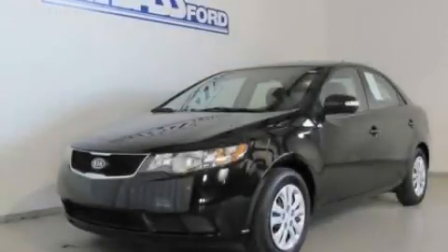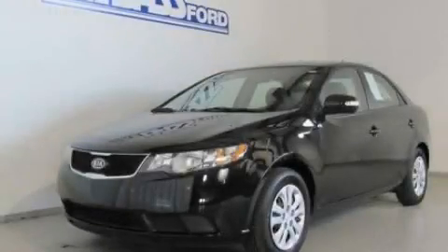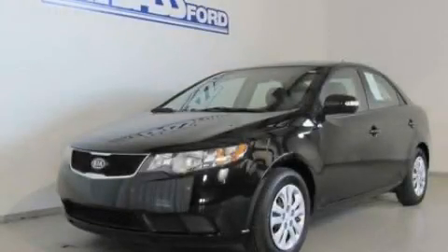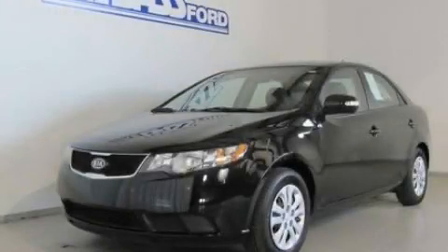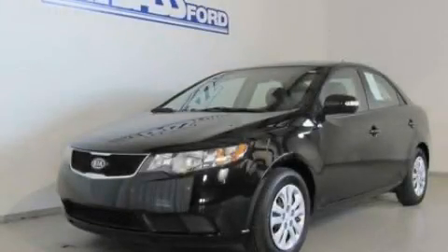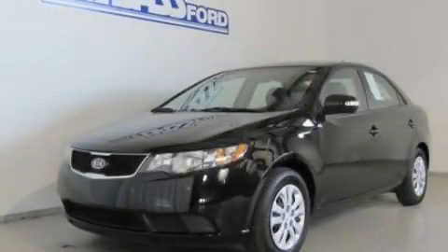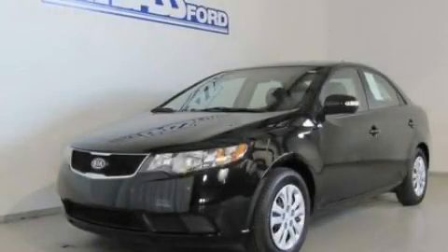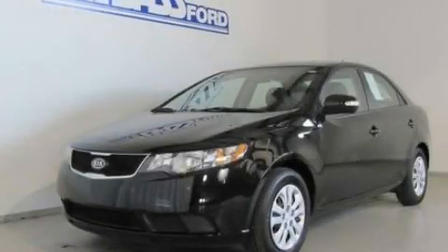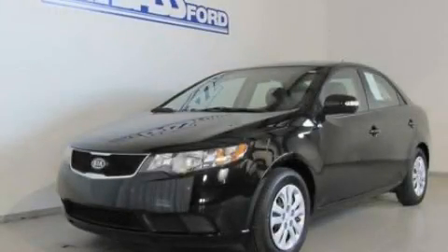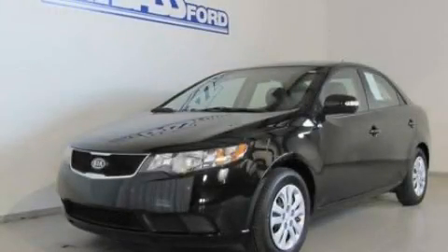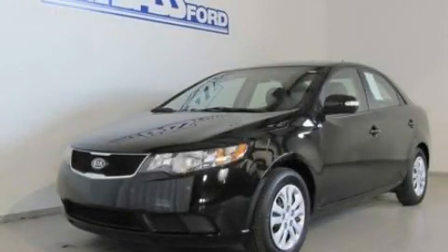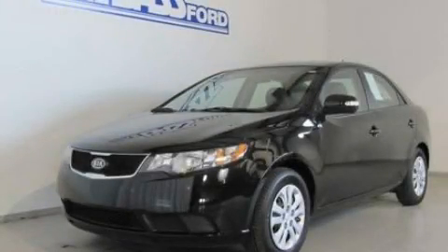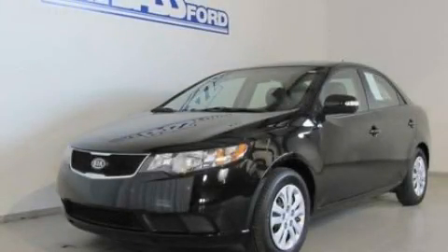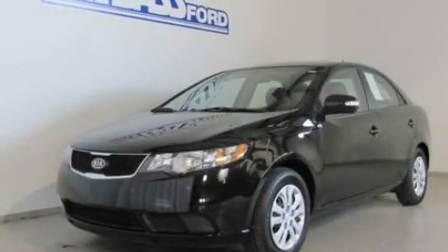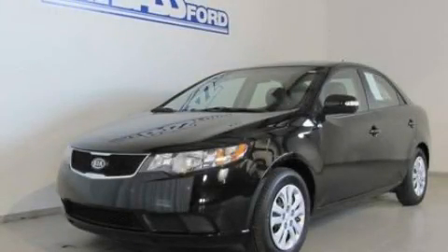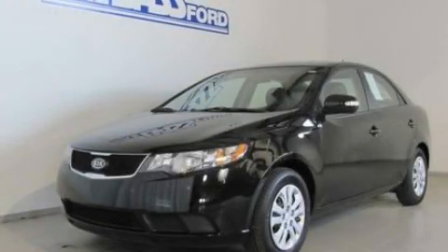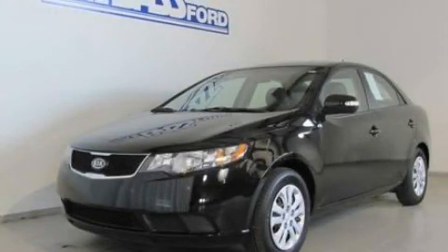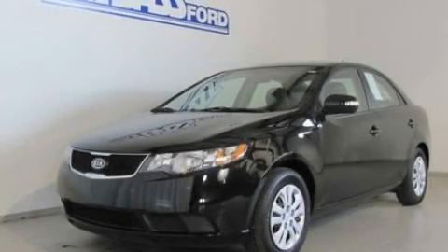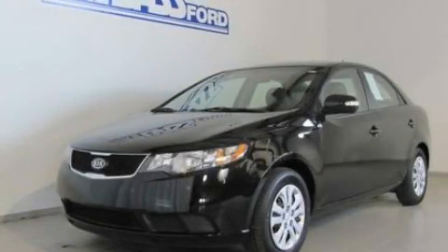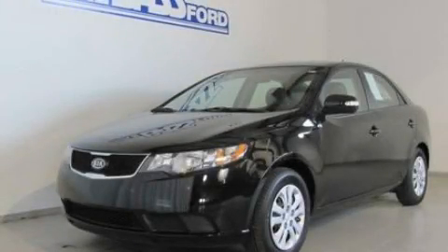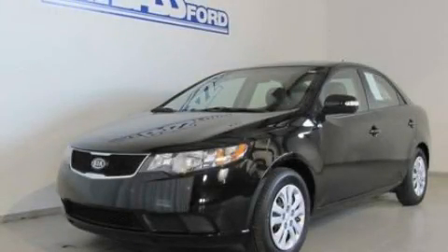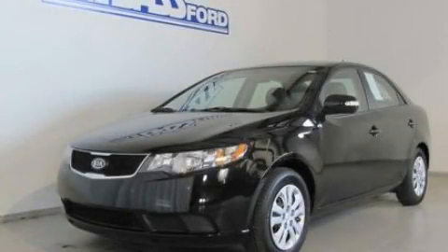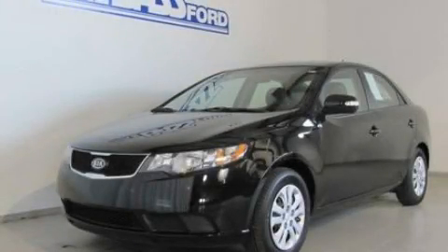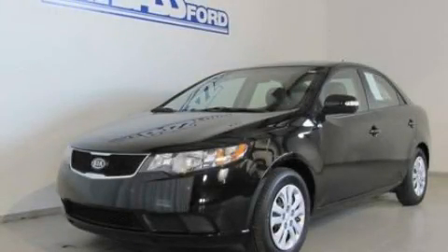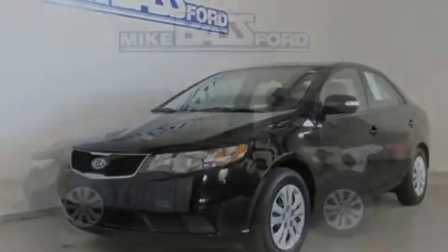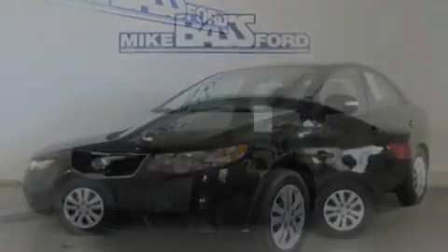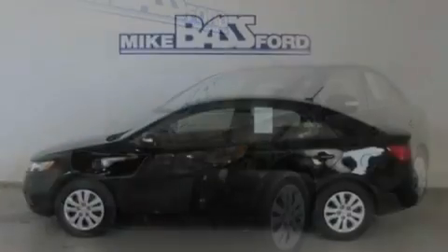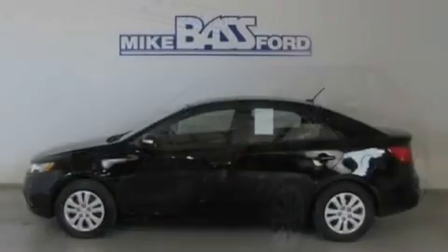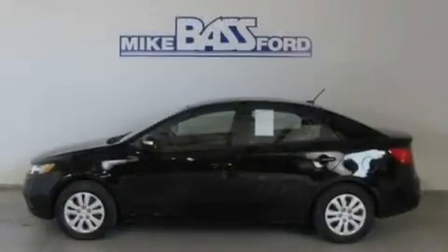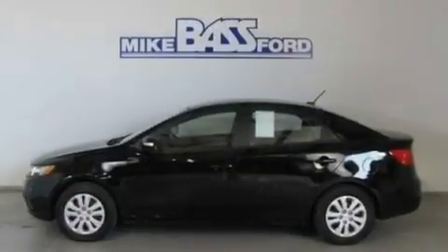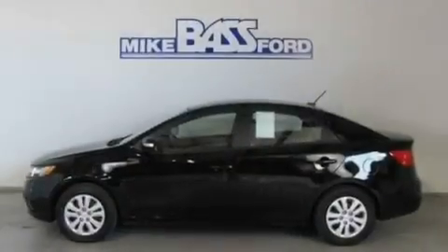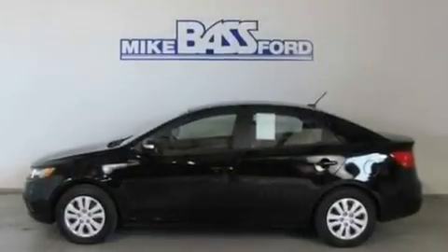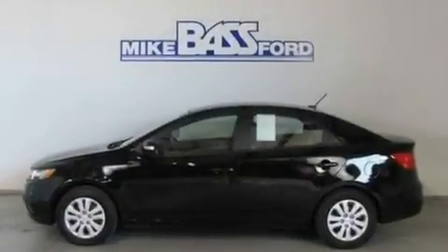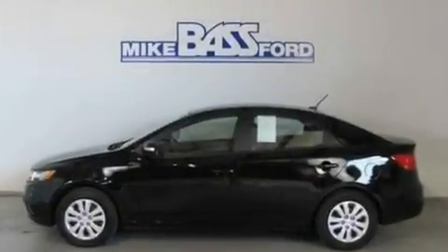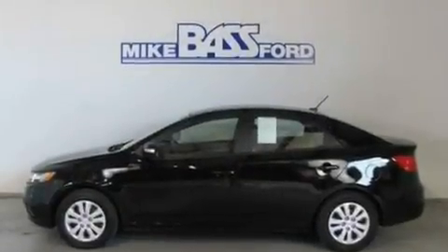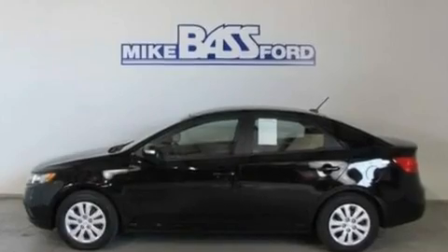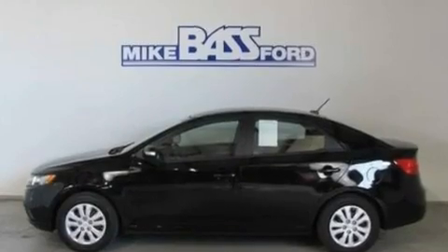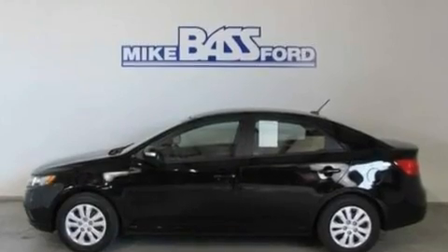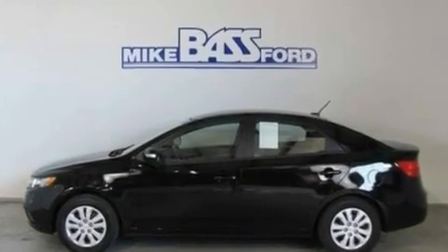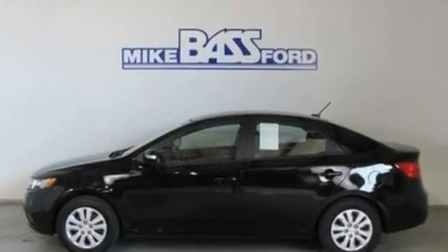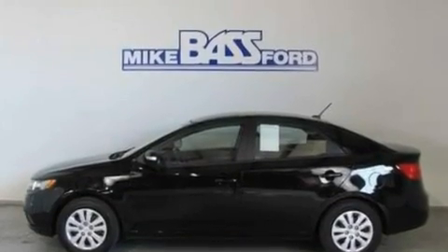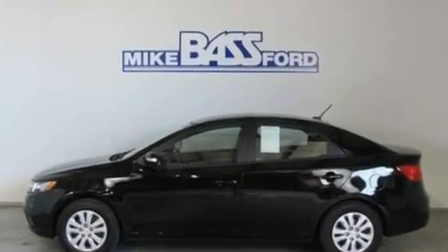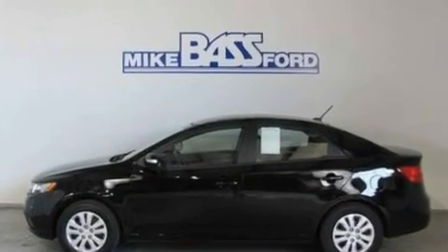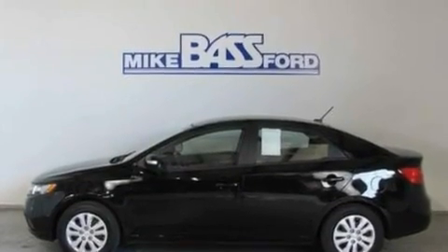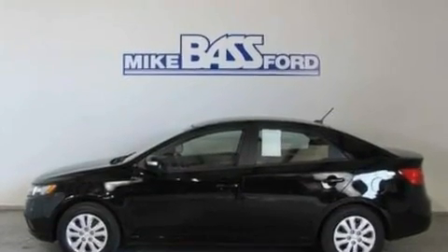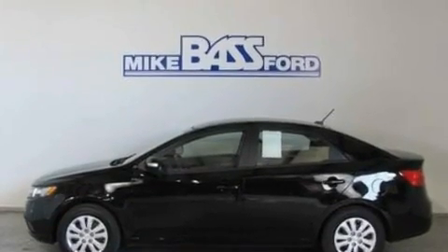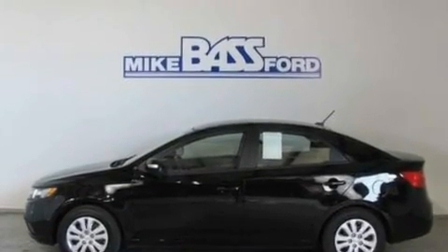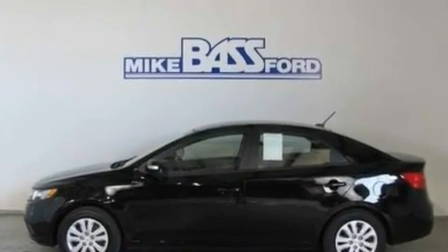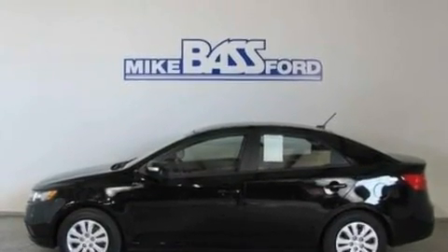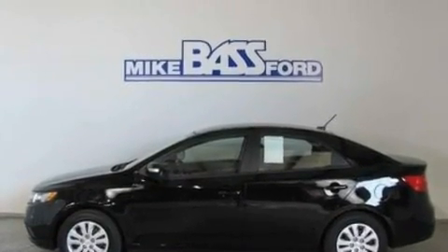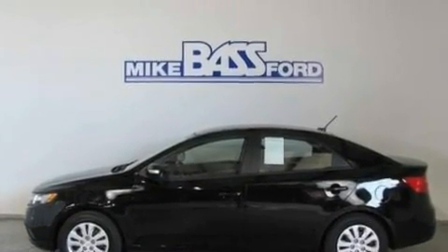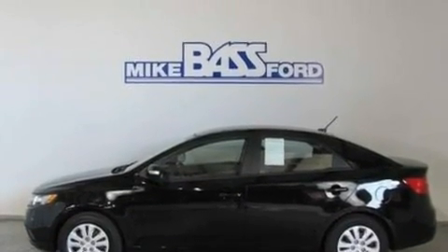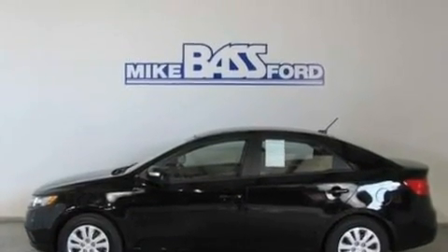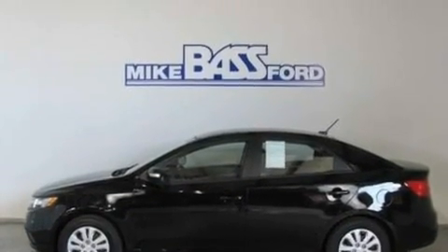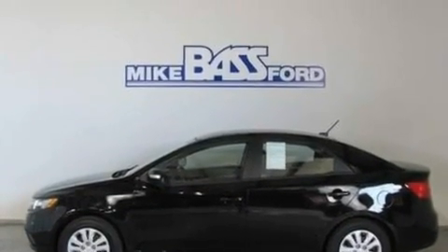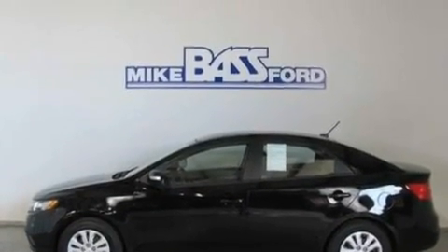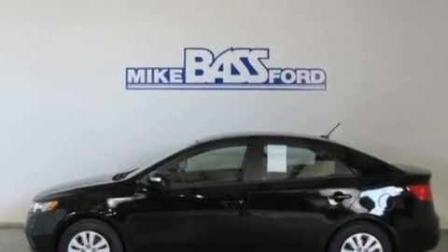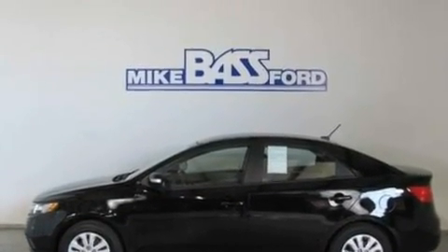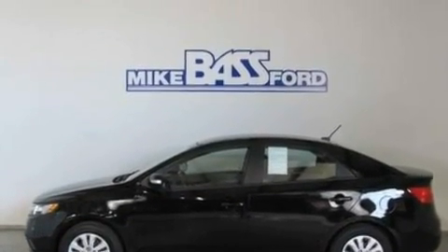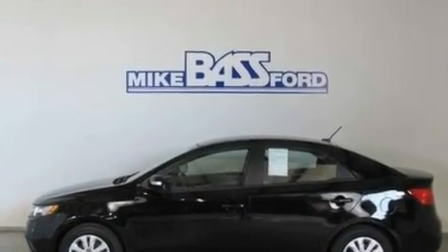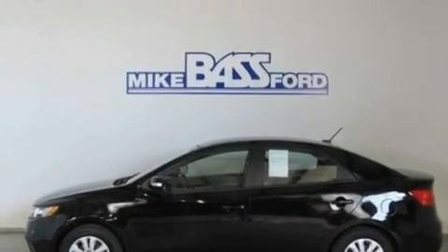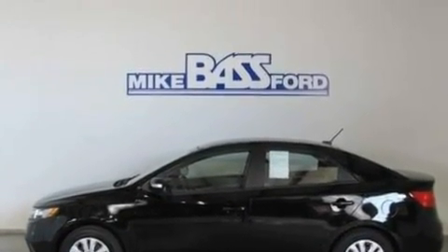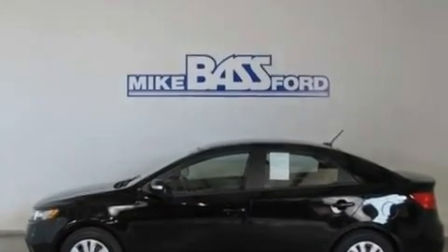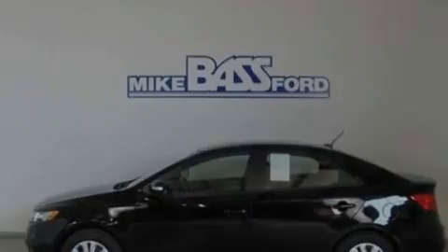This is a 2010 Kia Forte. It features a 2.0-liter four-cylinder engine and an automatic transmission.